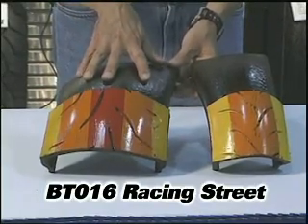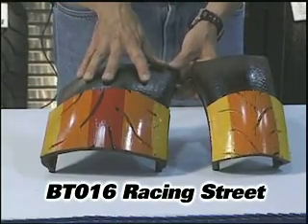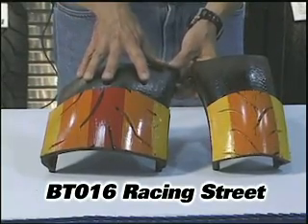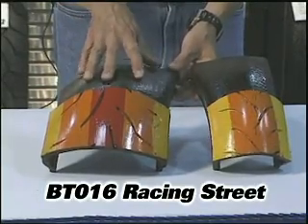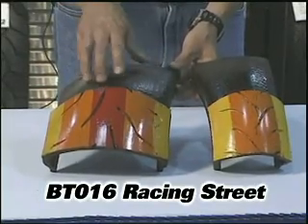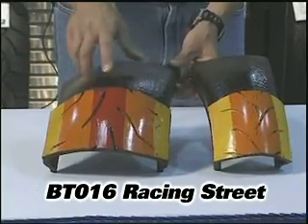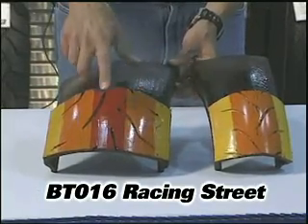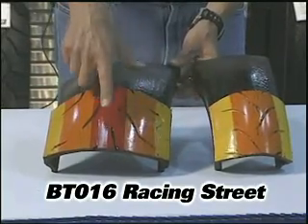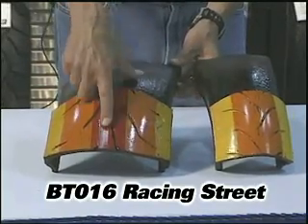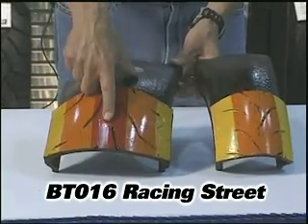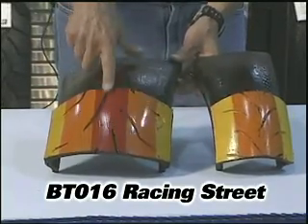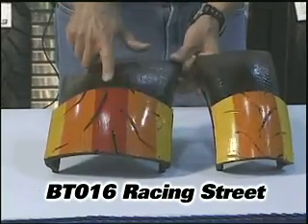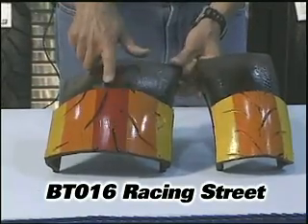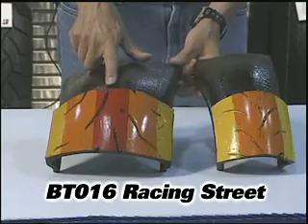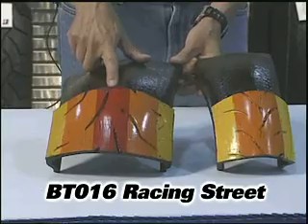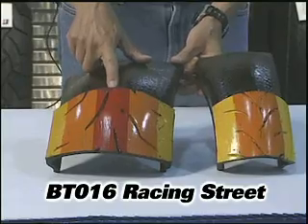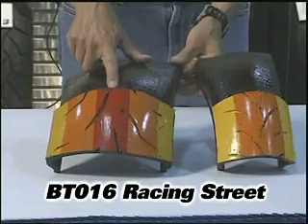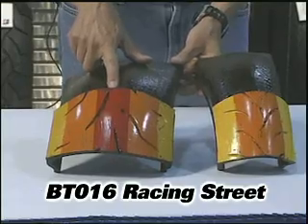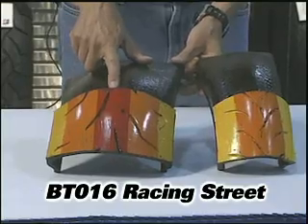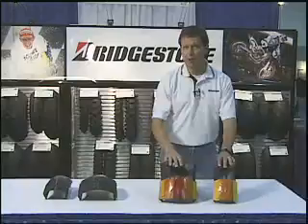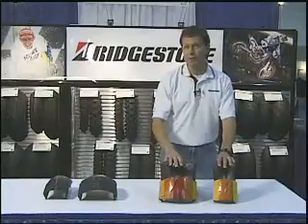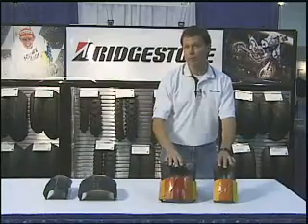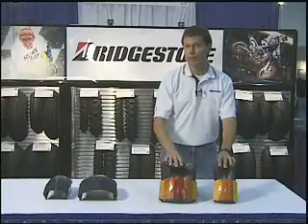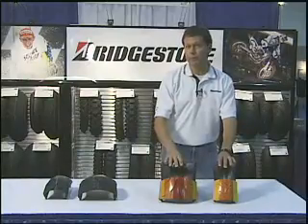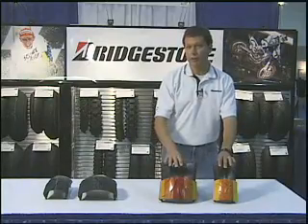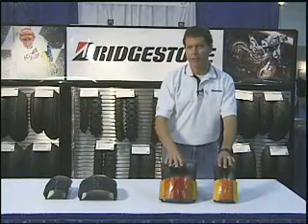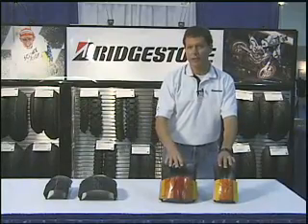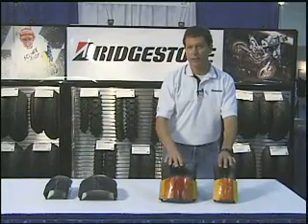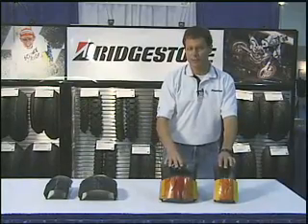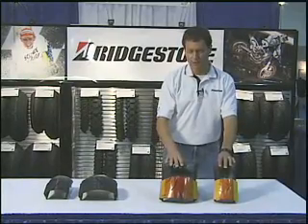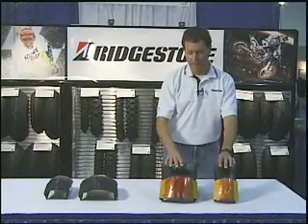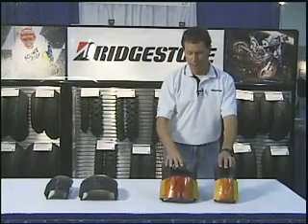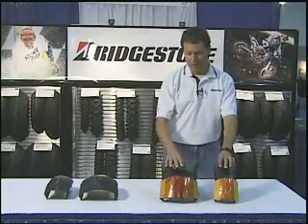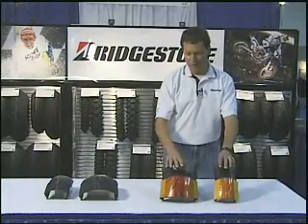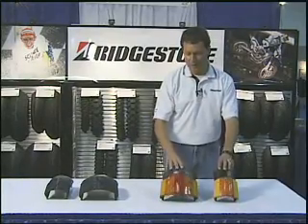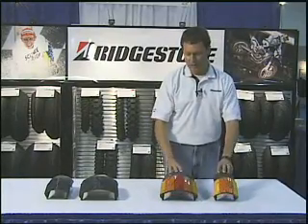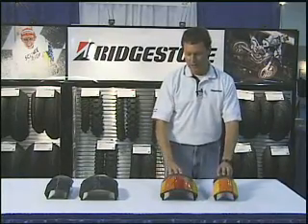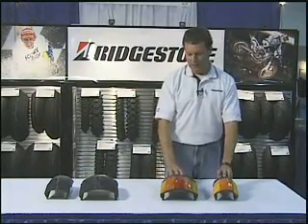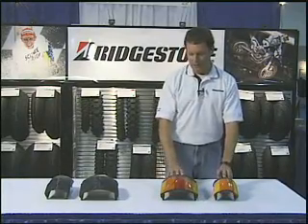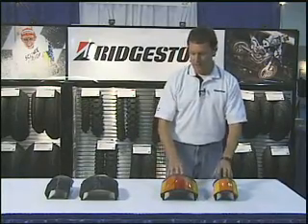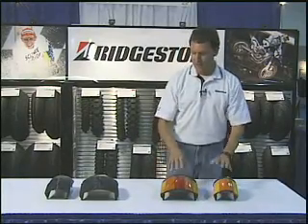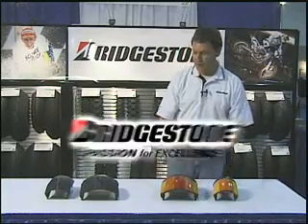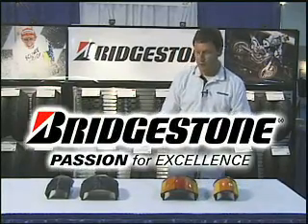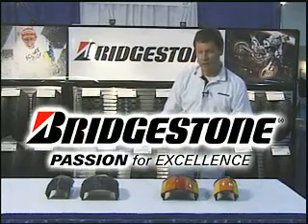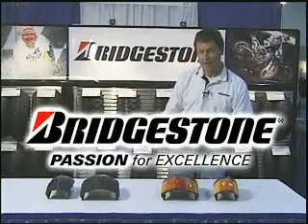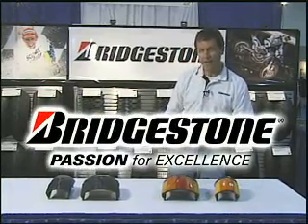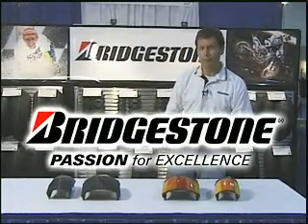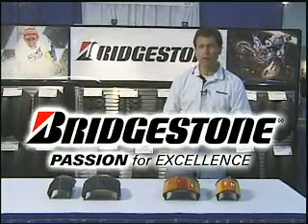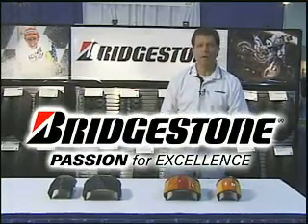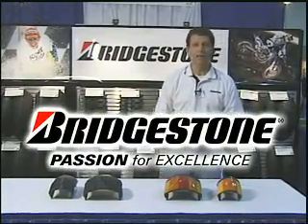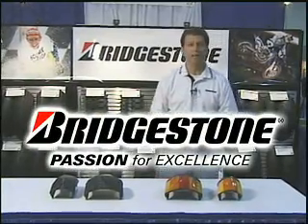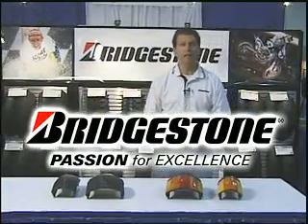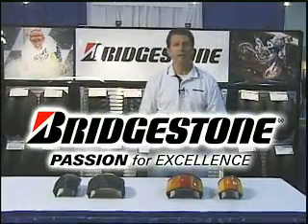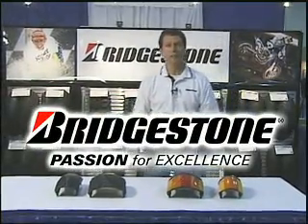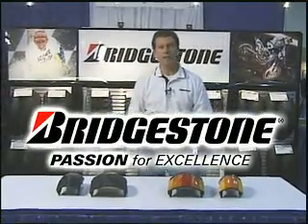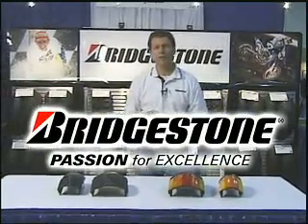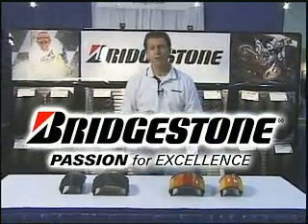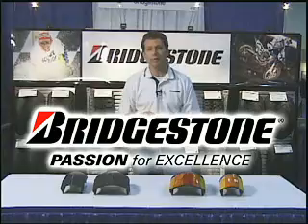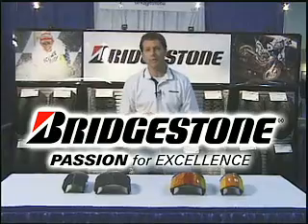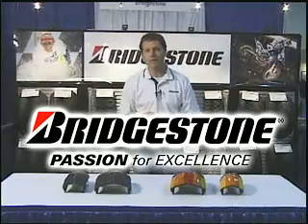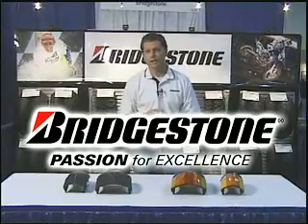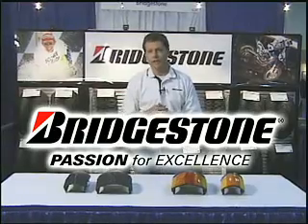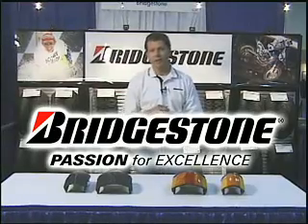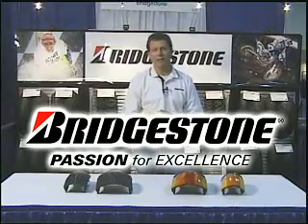There again, on these two tires, the mono-spiral belt package is there as well. These are the two latest sport bike tires from Bridgestone — check them out.